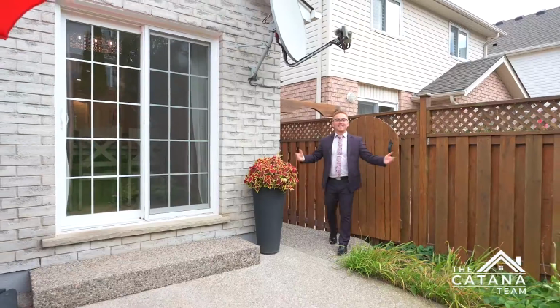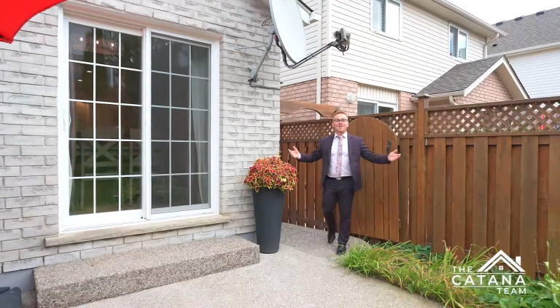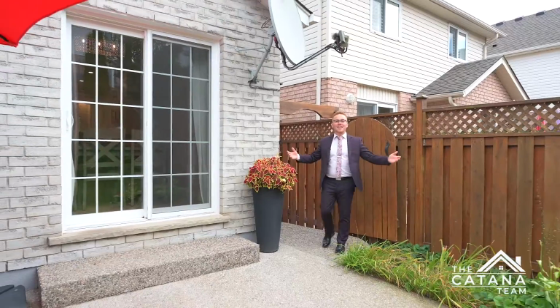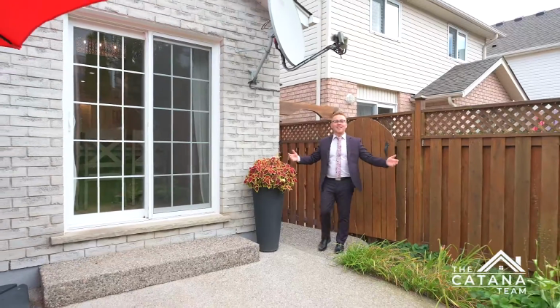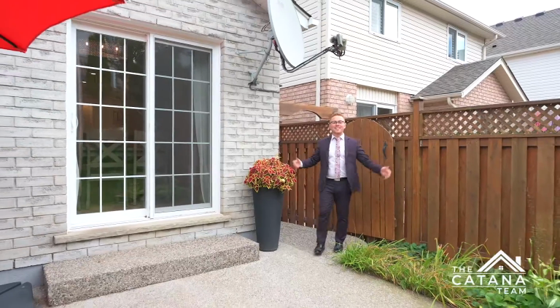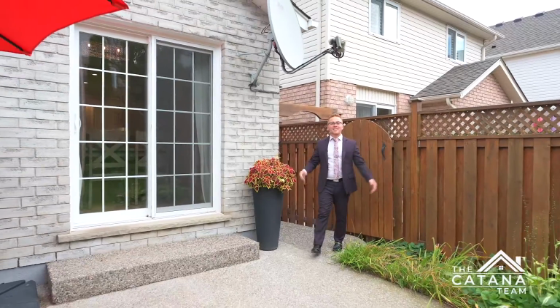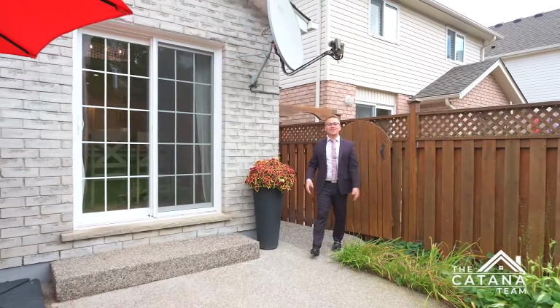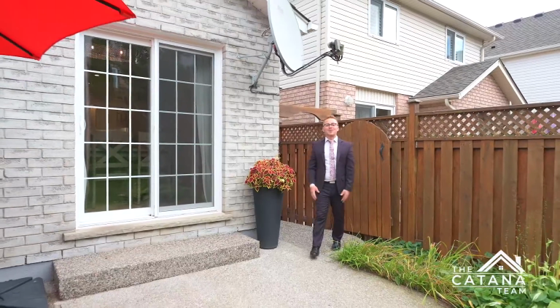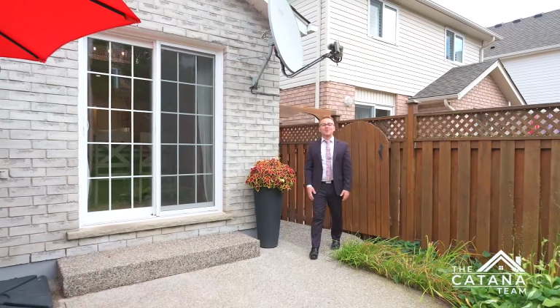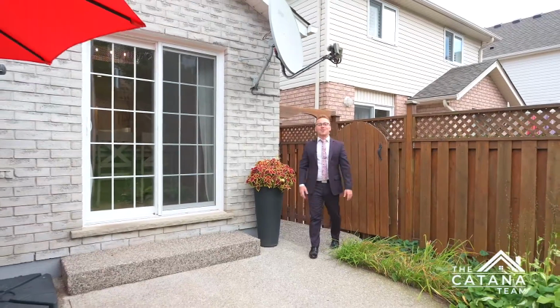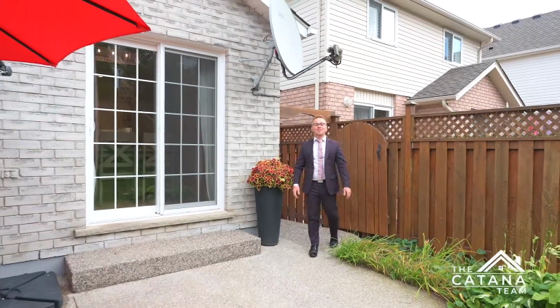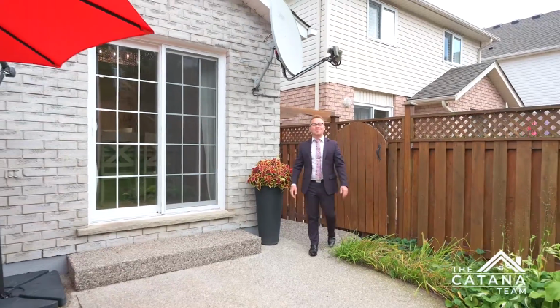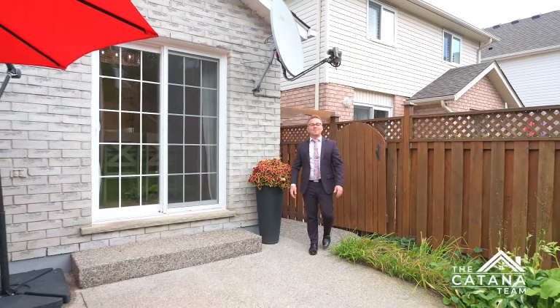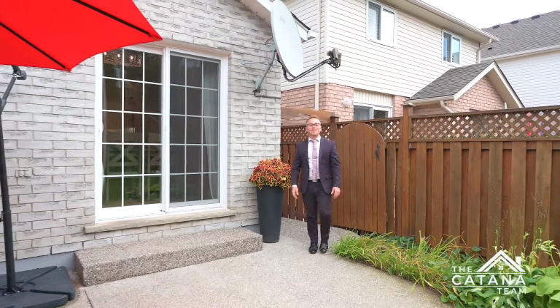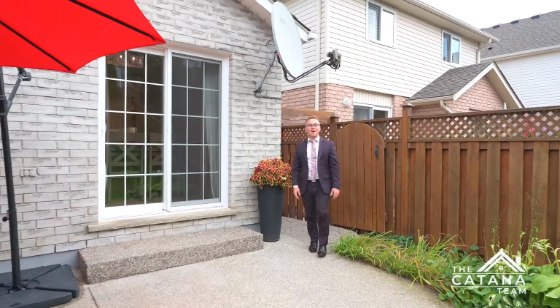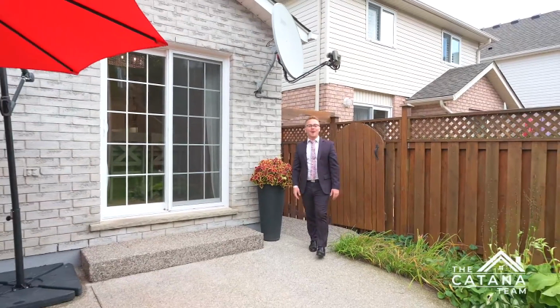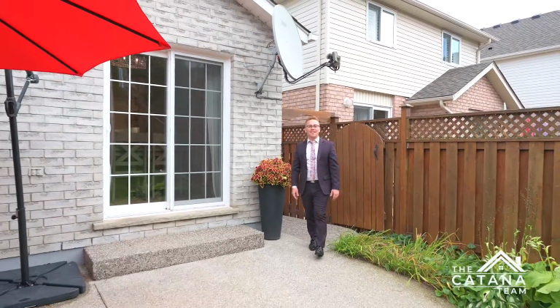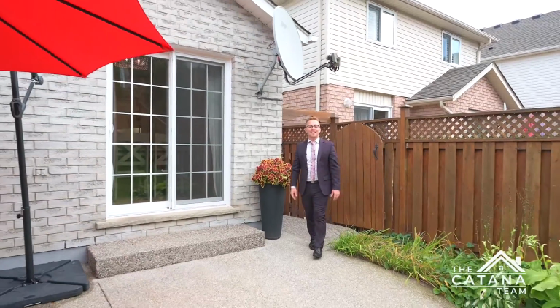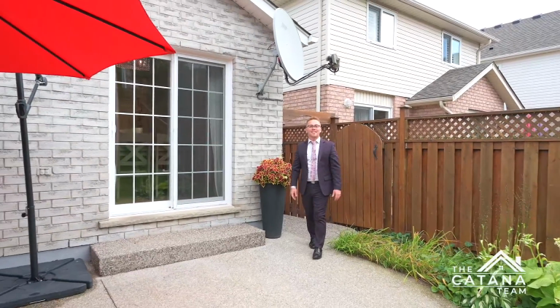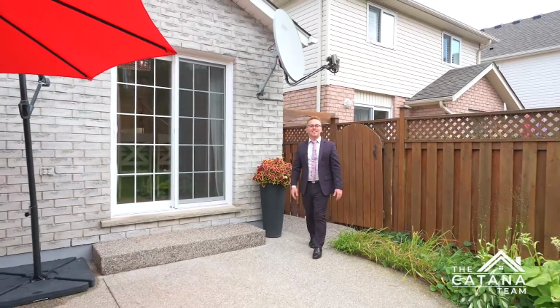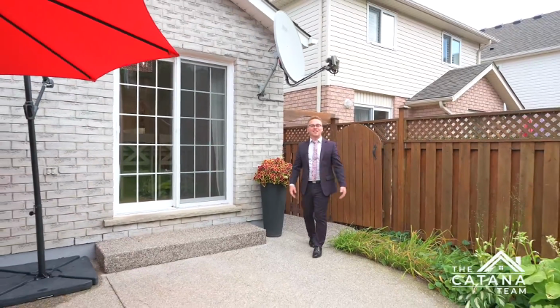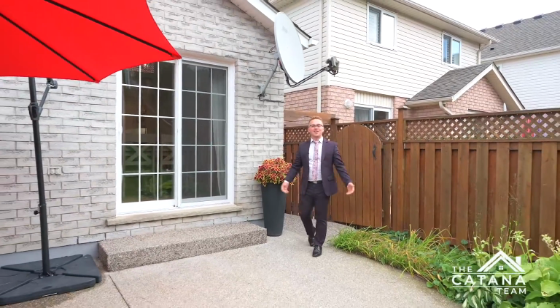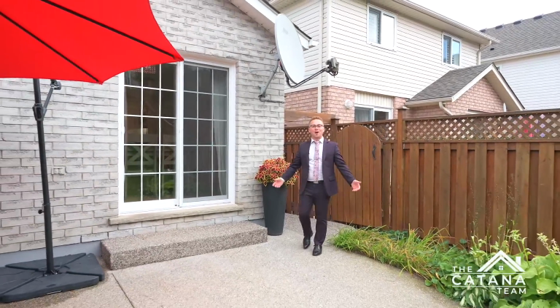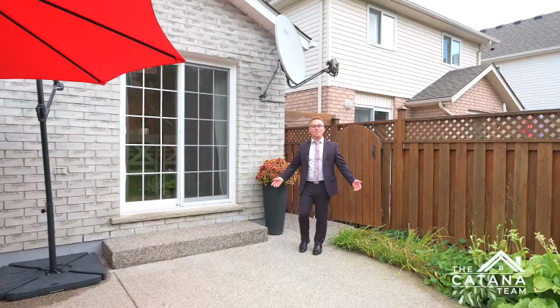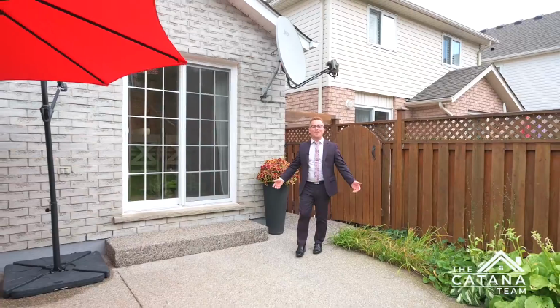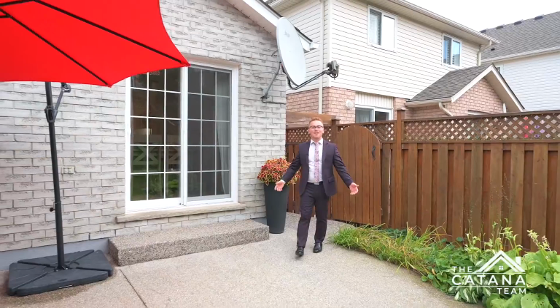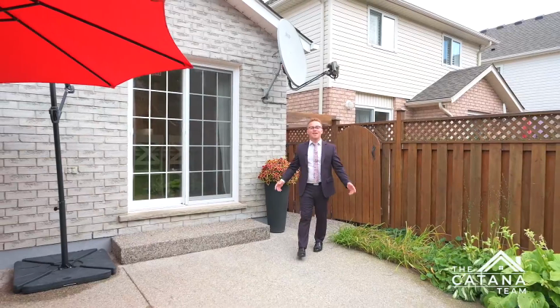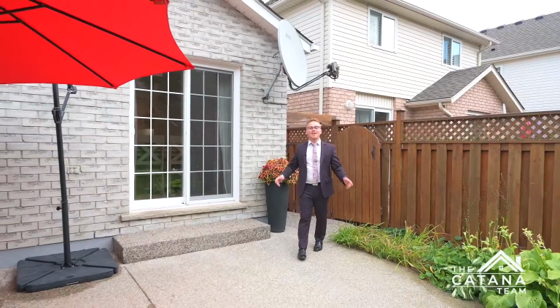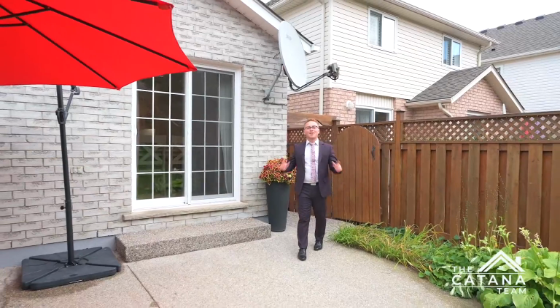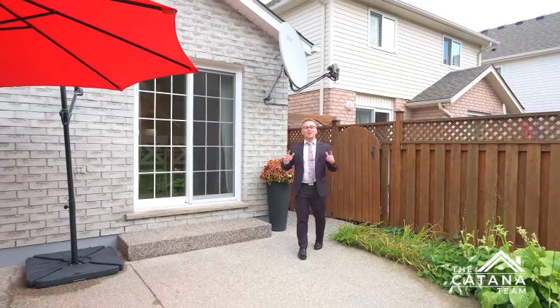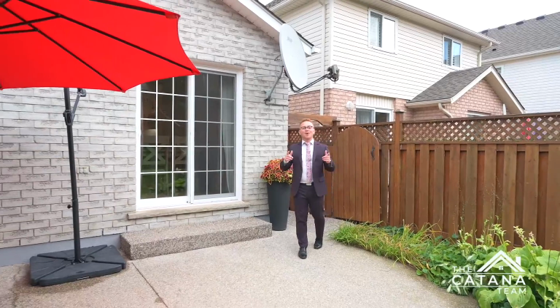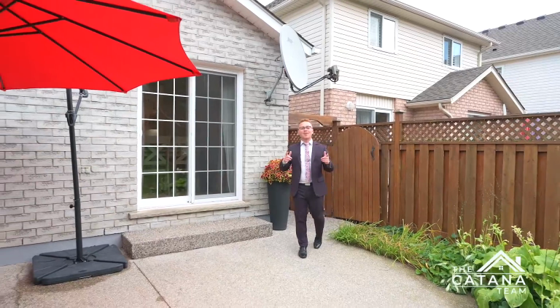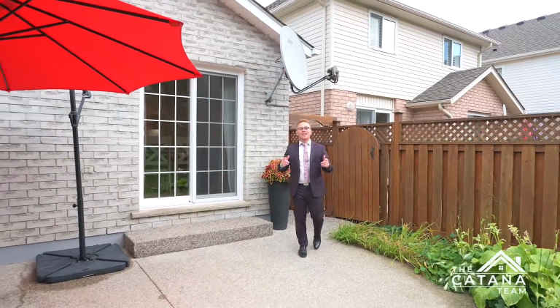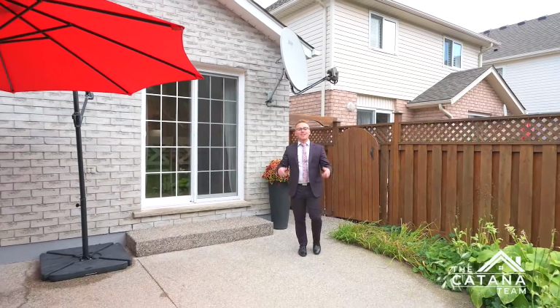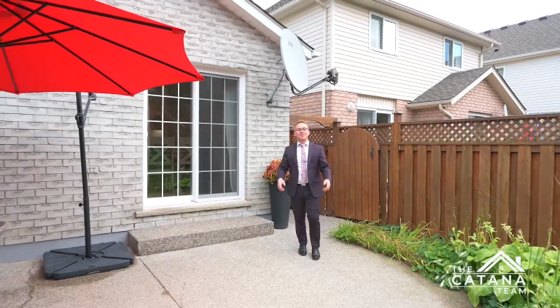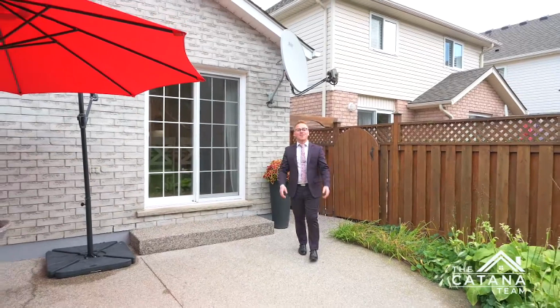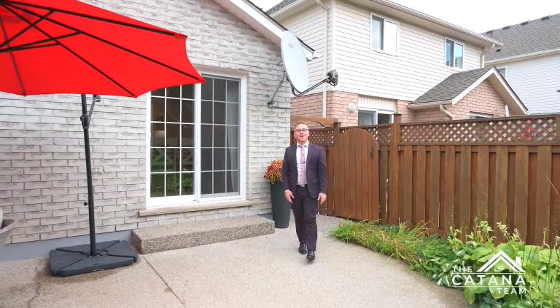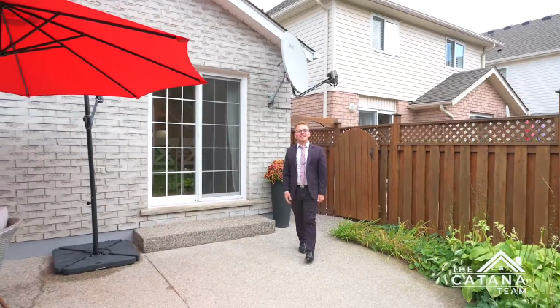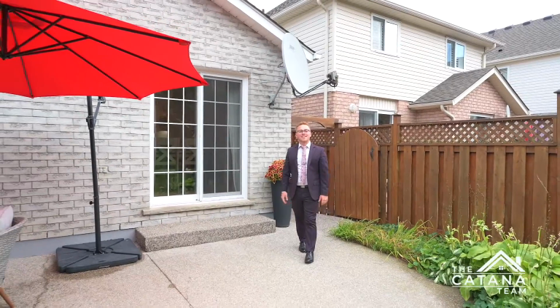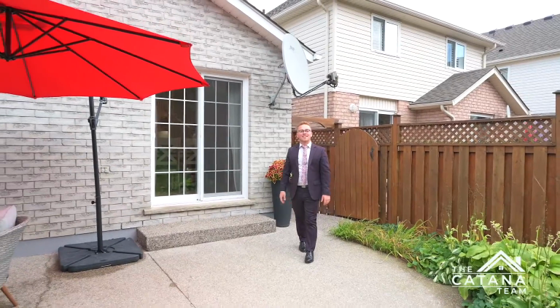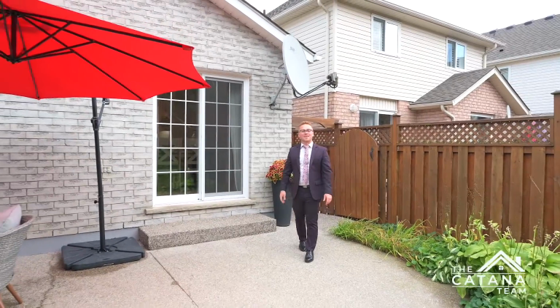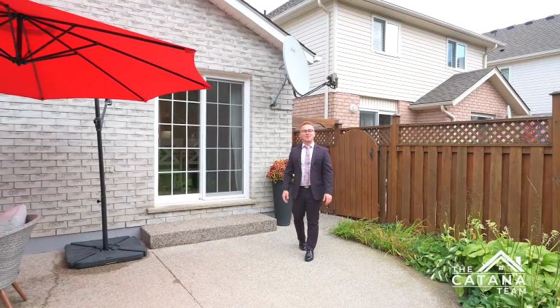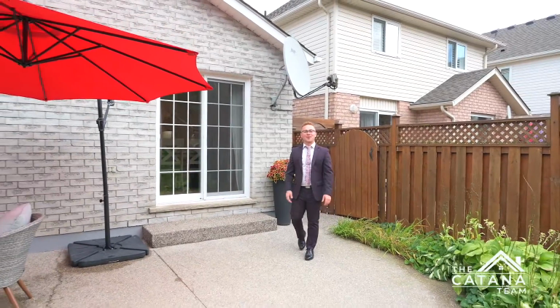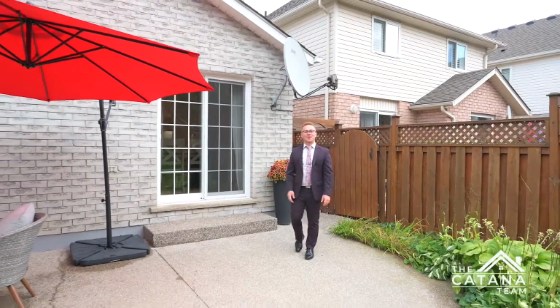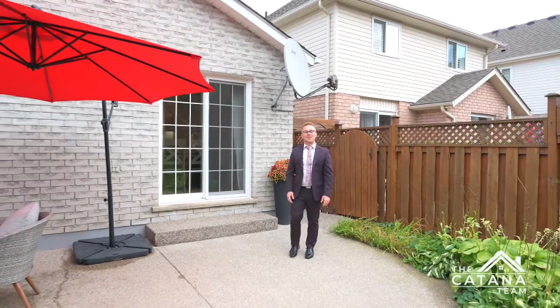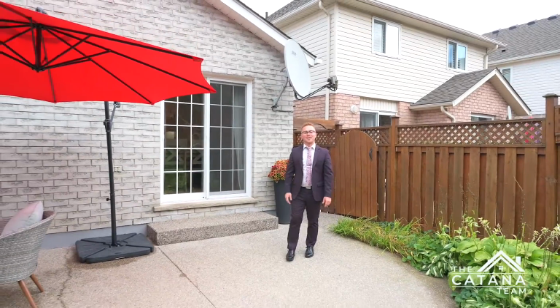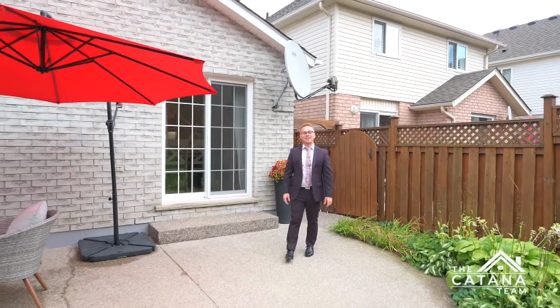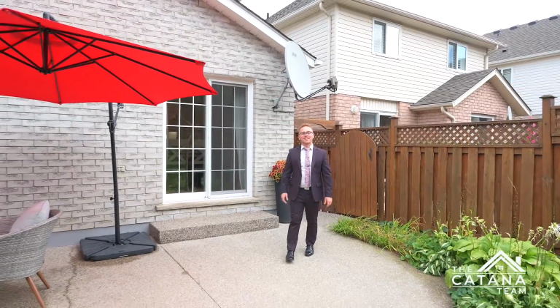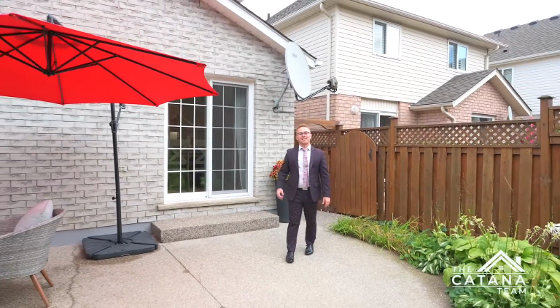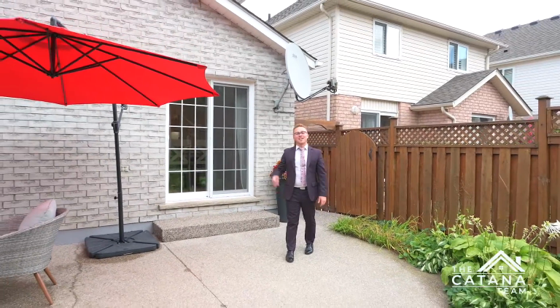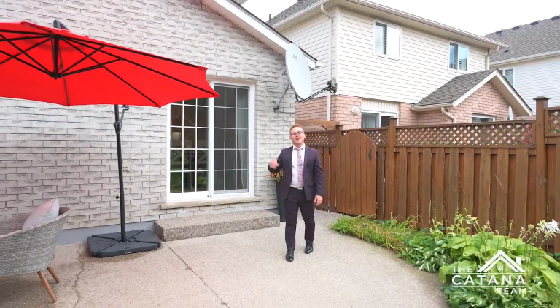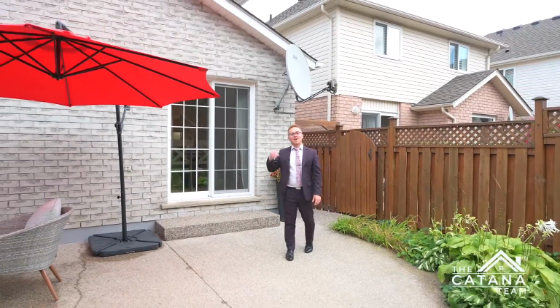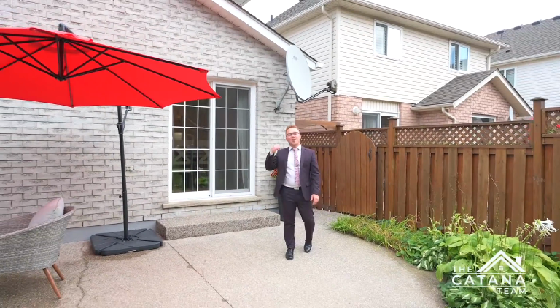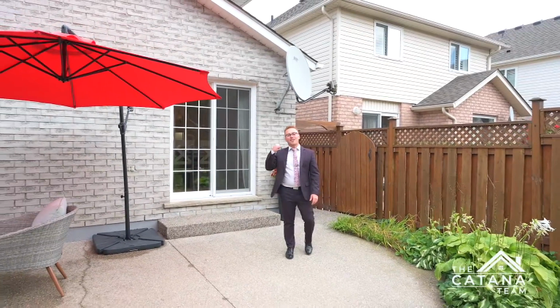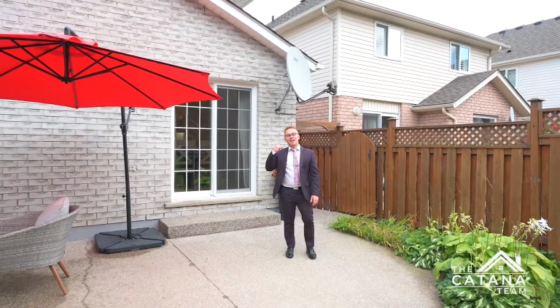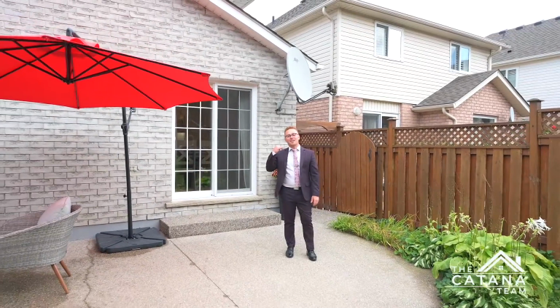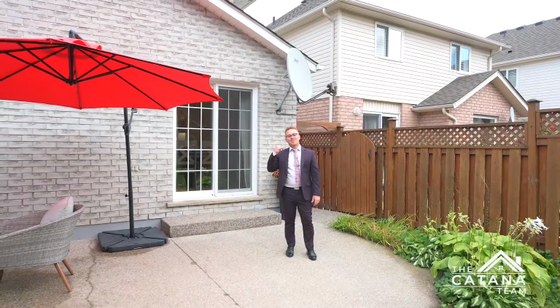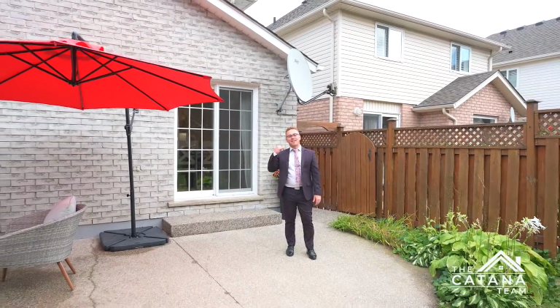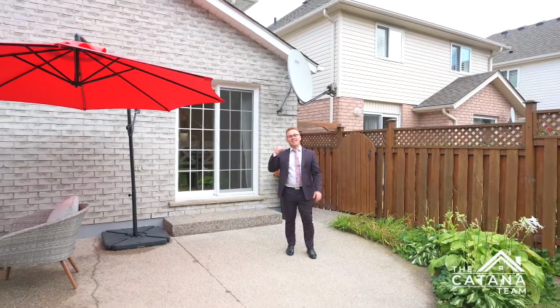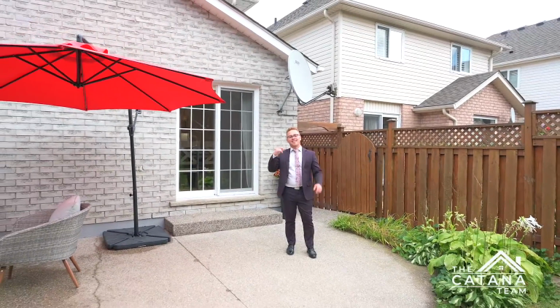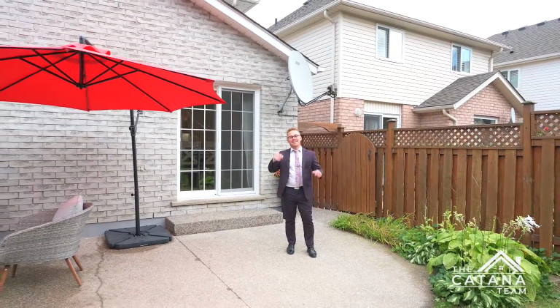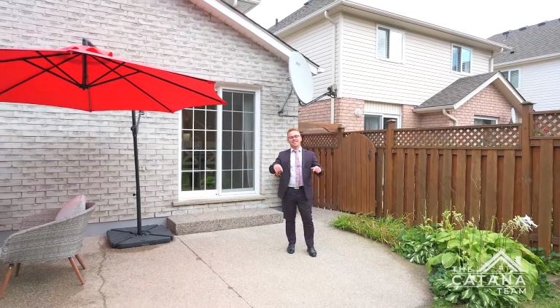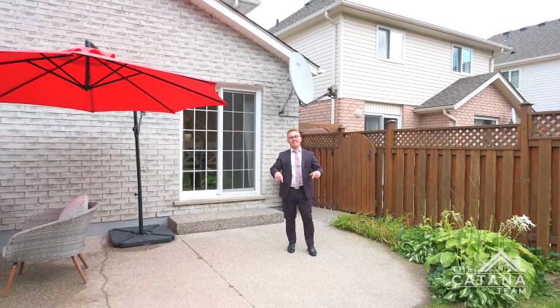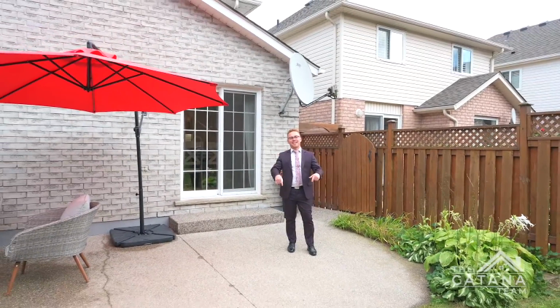Situated near schools, parks, and shopping, don't let this one slip through your fingers. Contact me today.